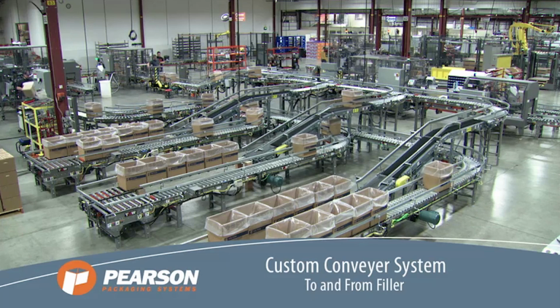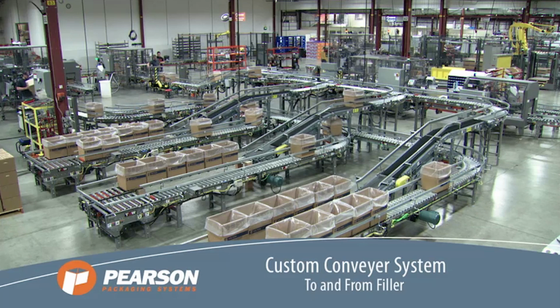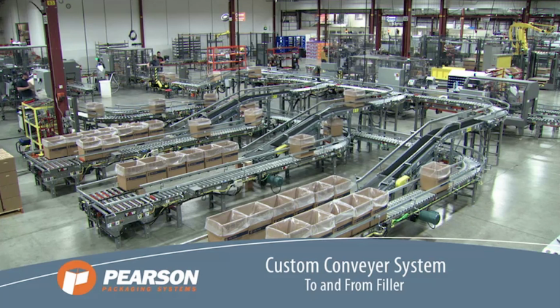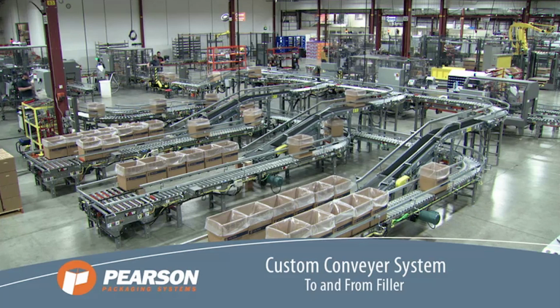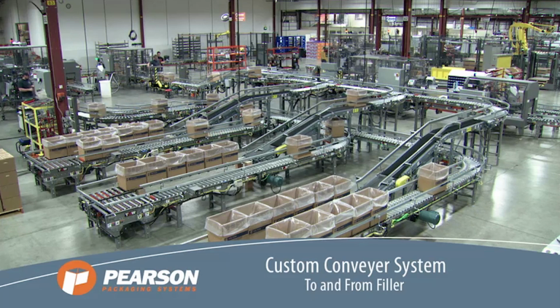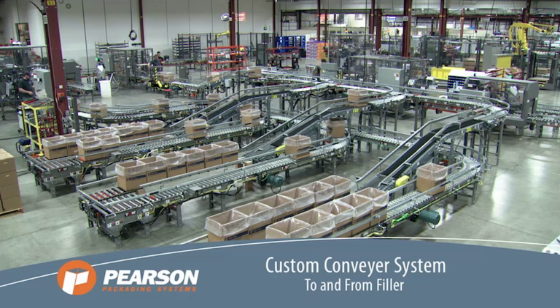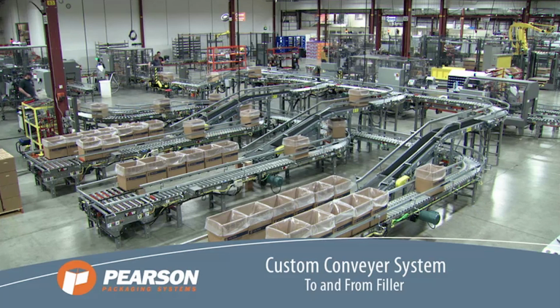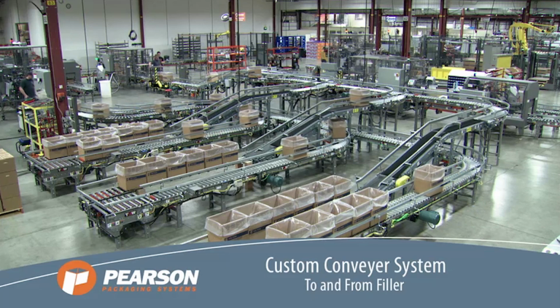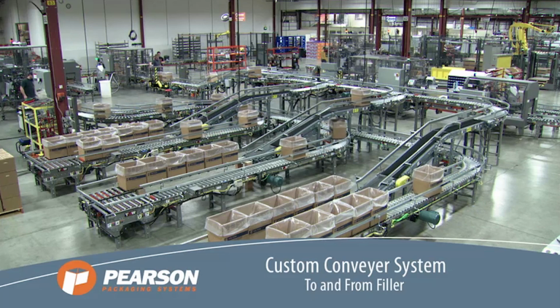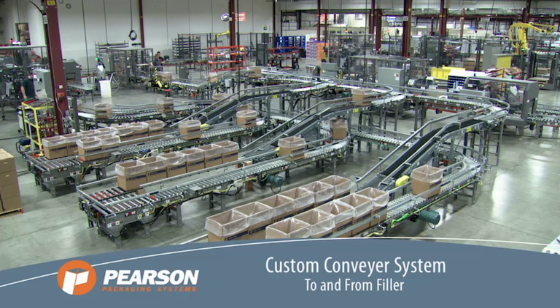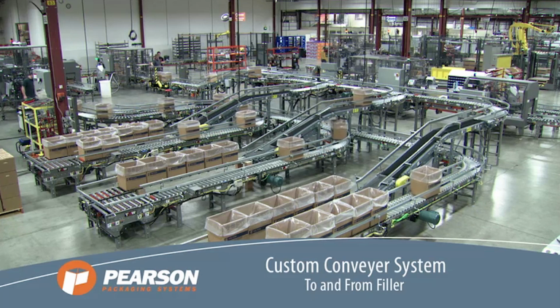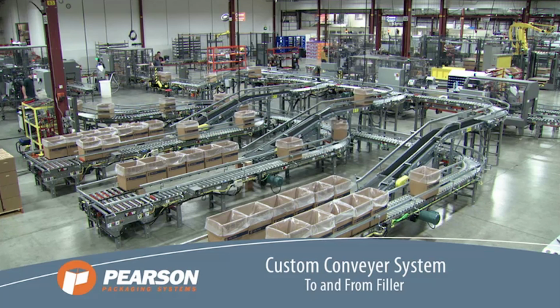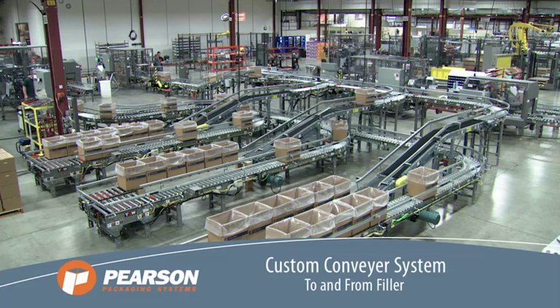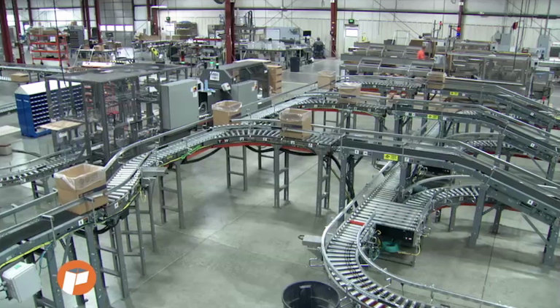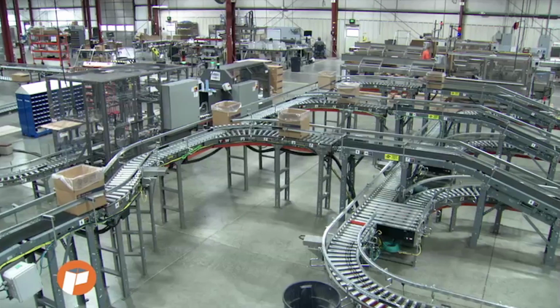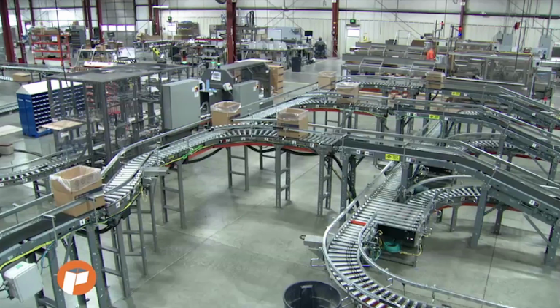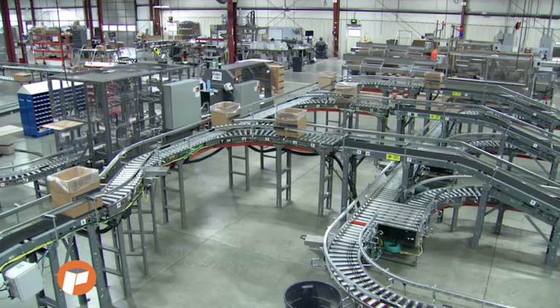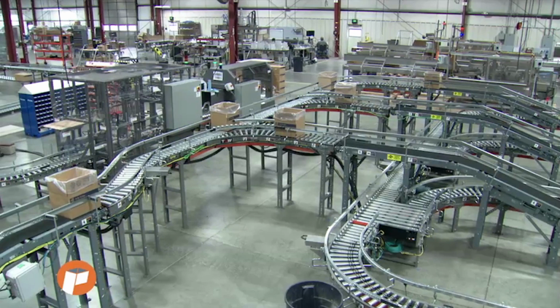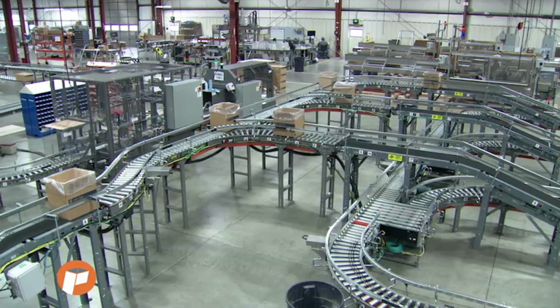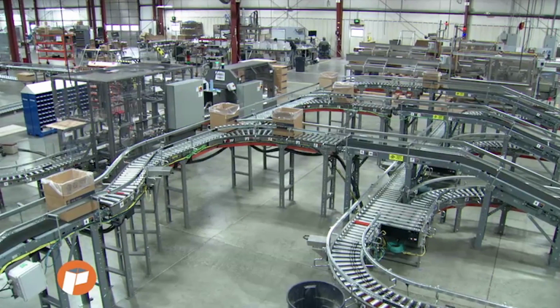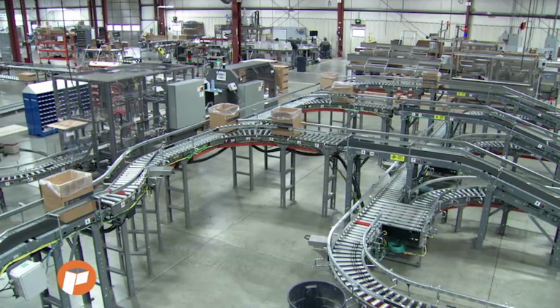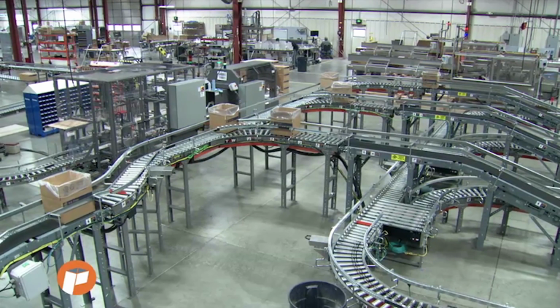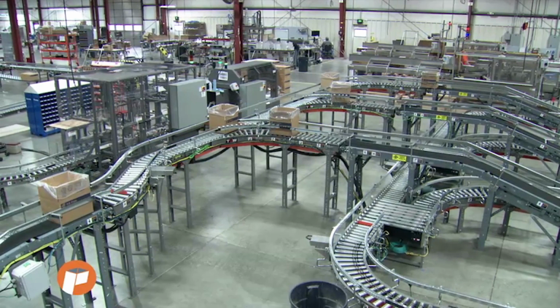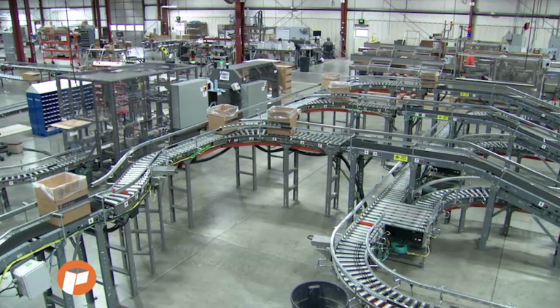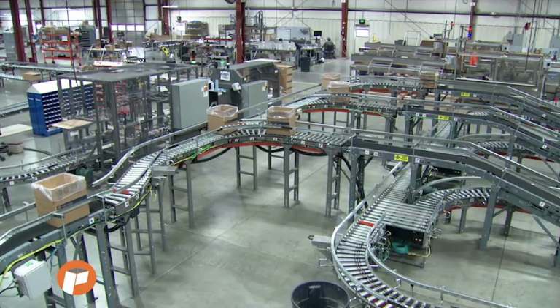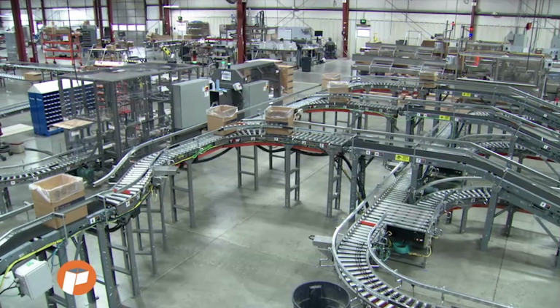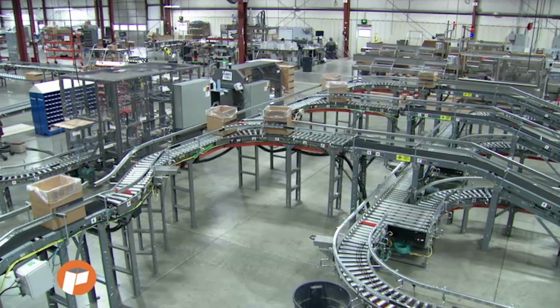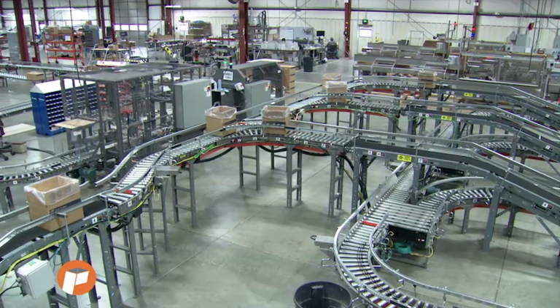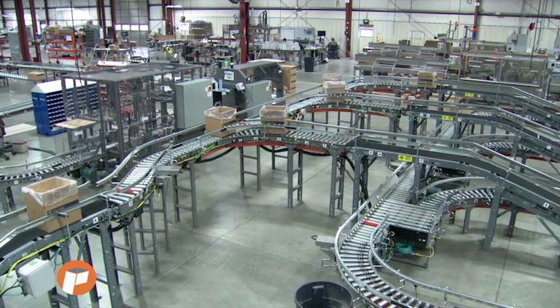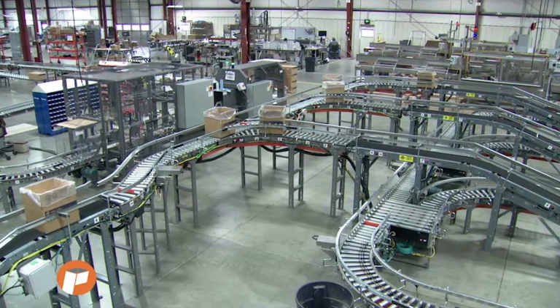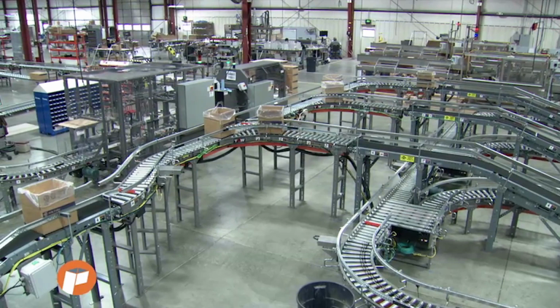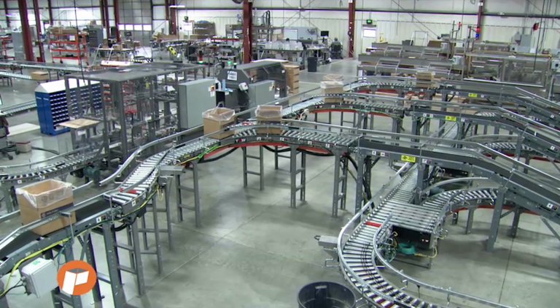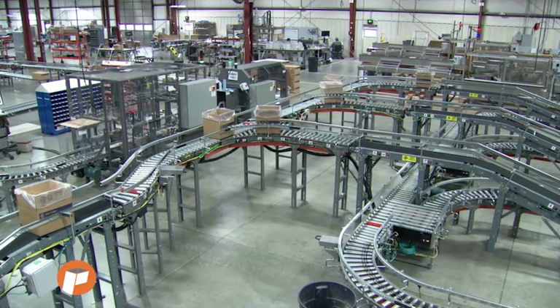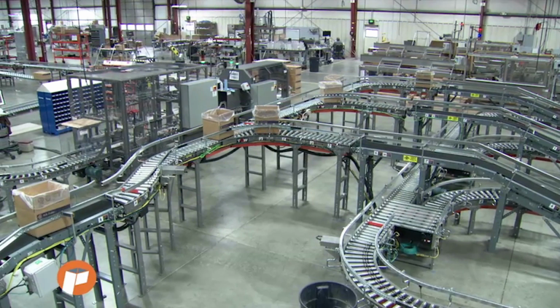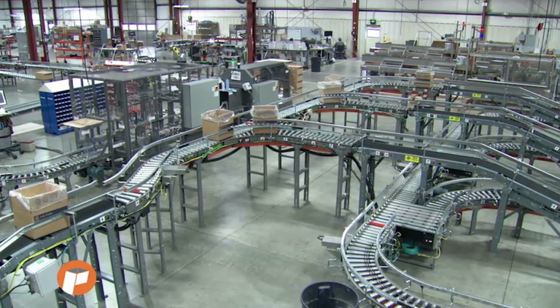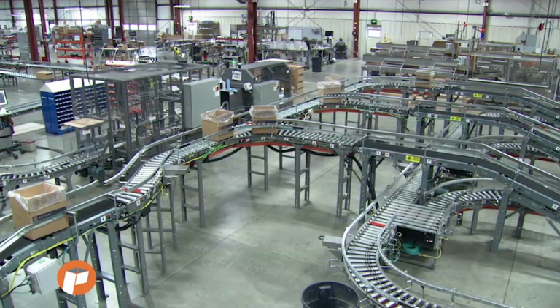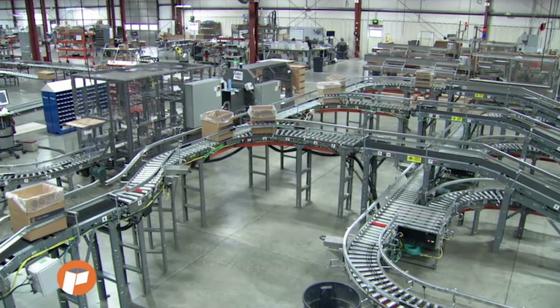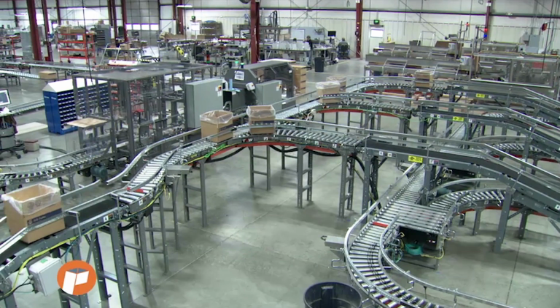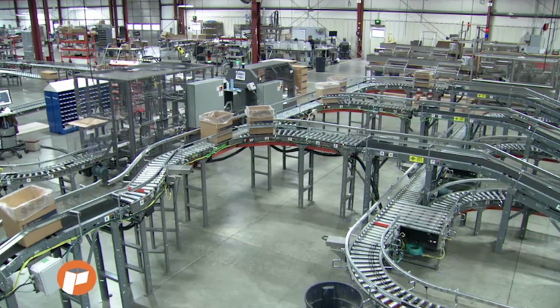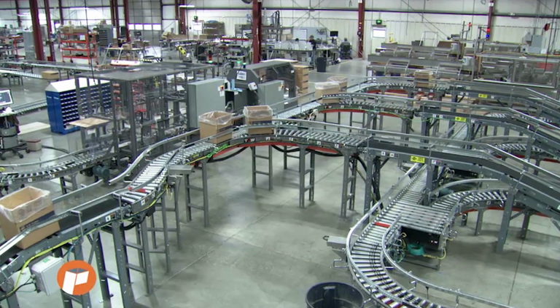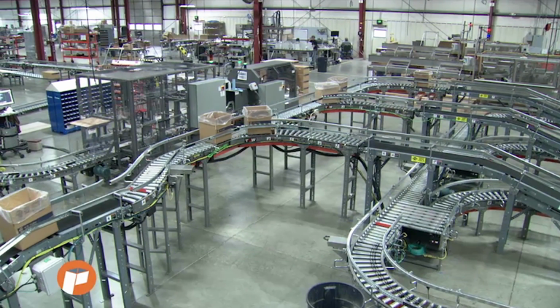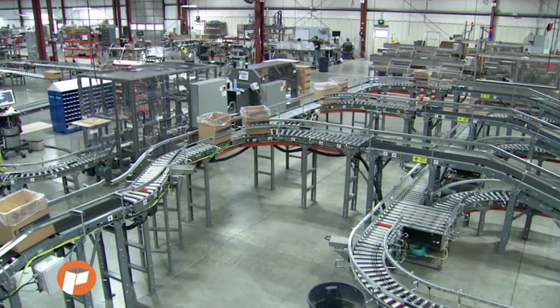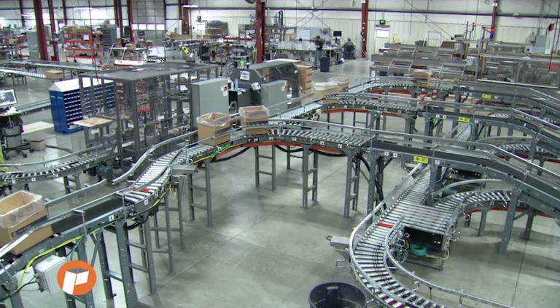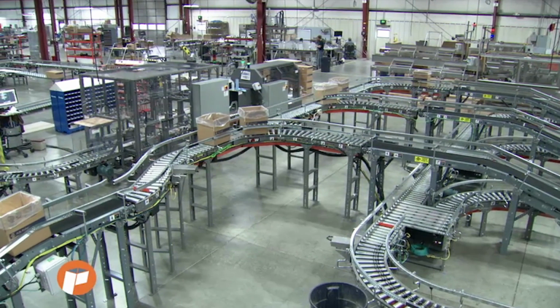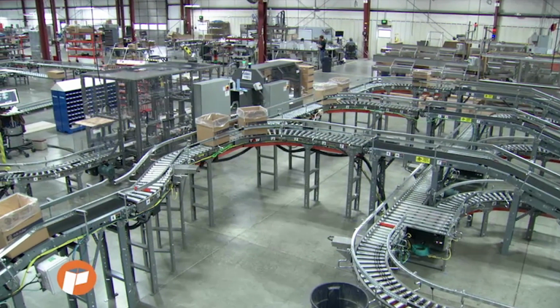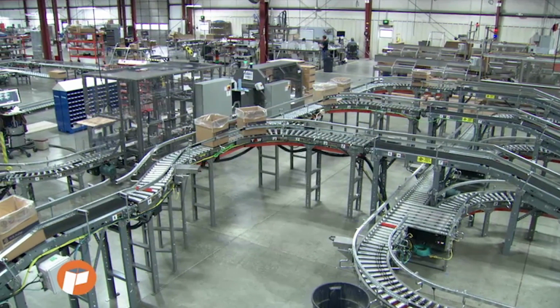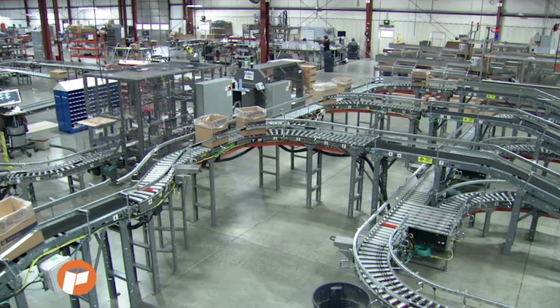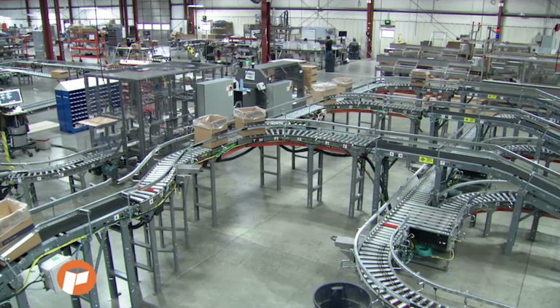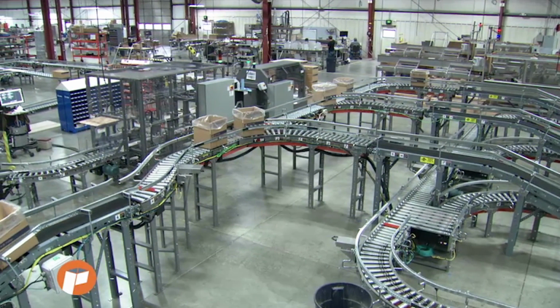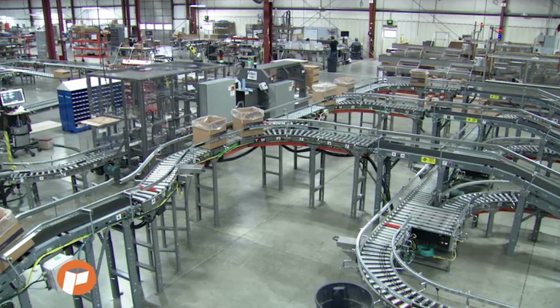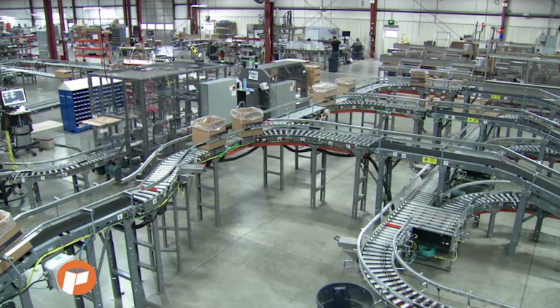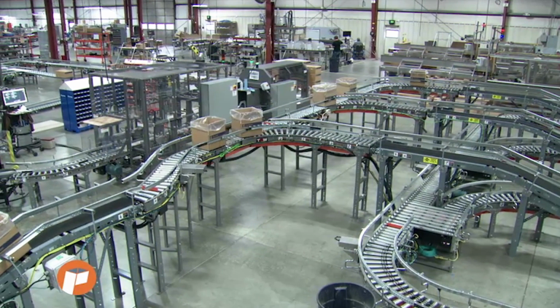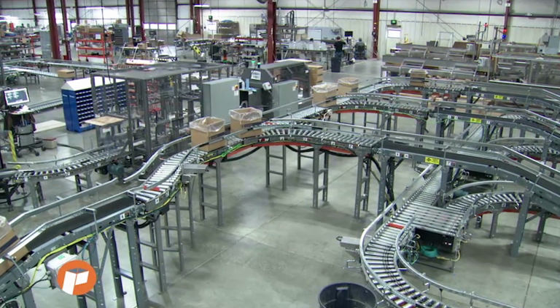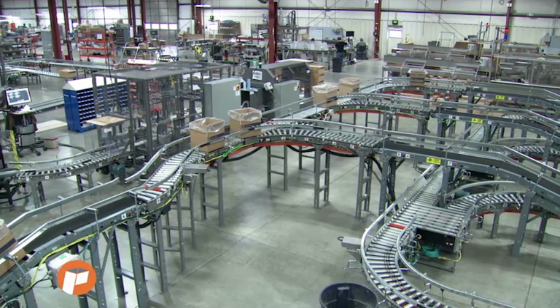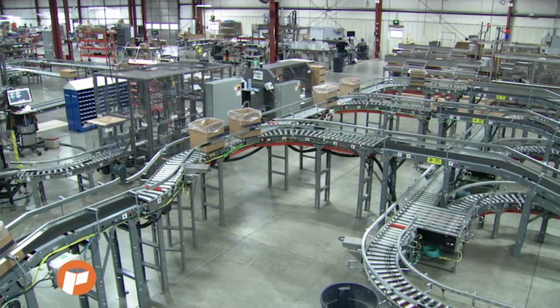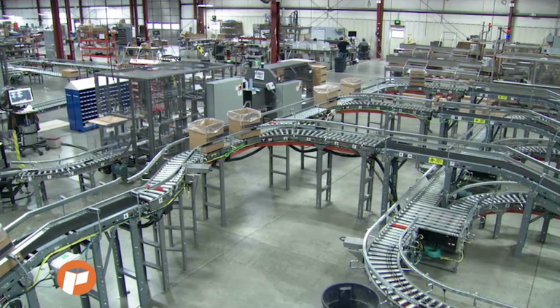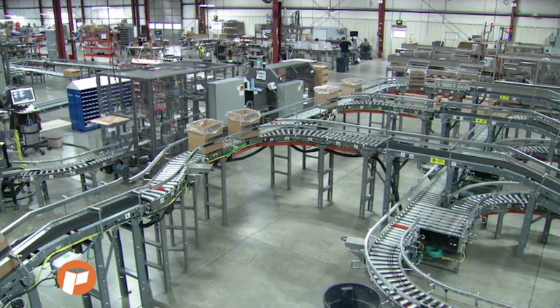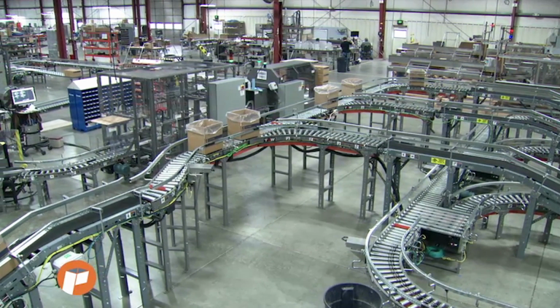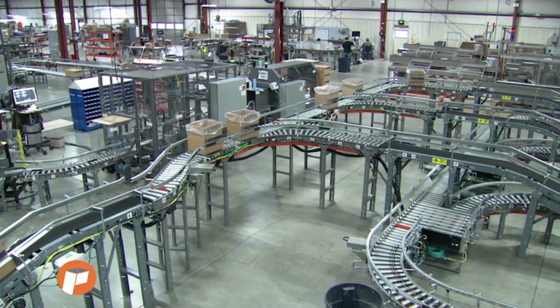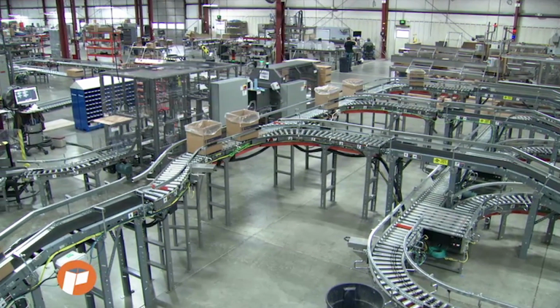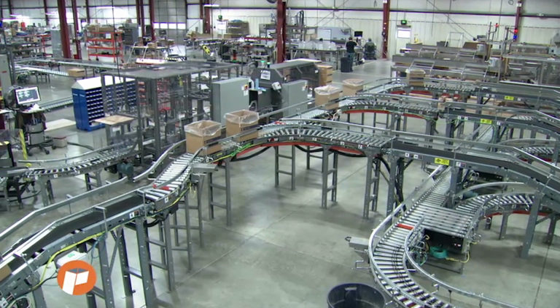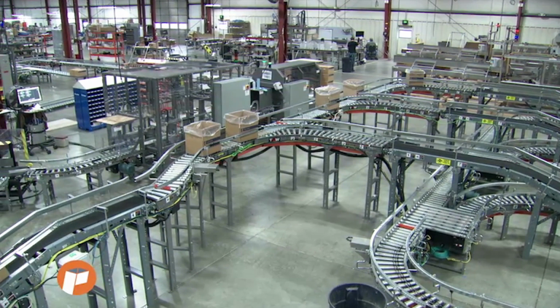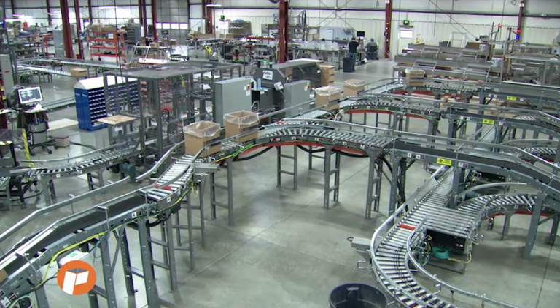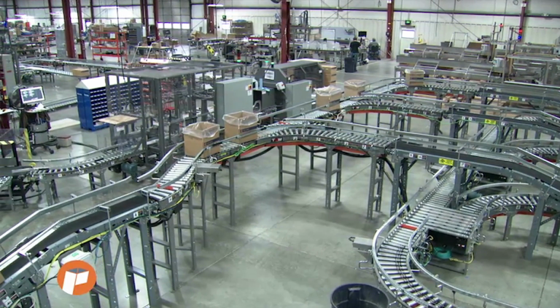The cases are transferred via a custom conveyor system with a to-and-from filler to fill the bags in the cases.